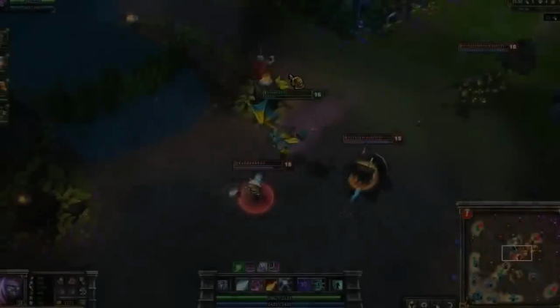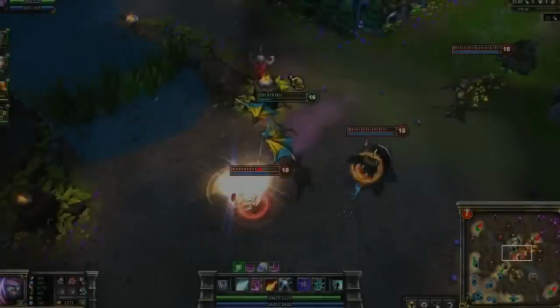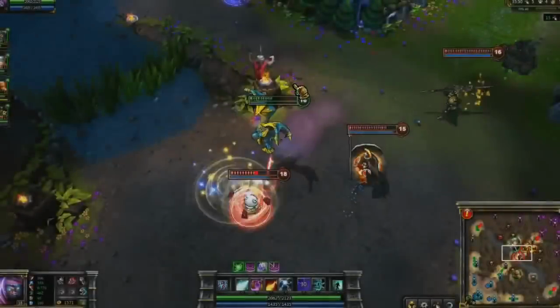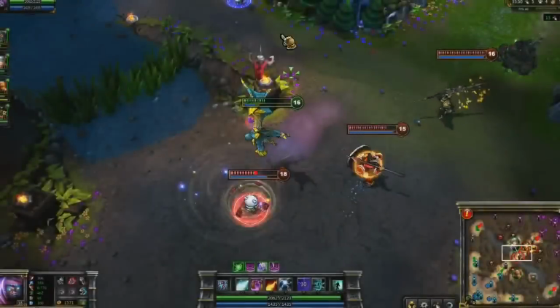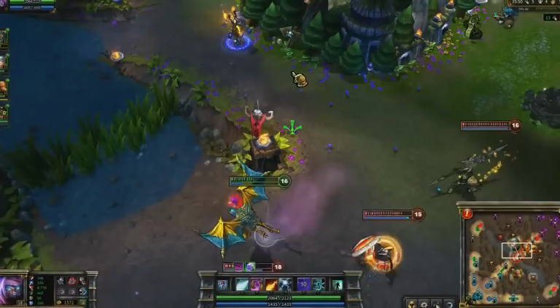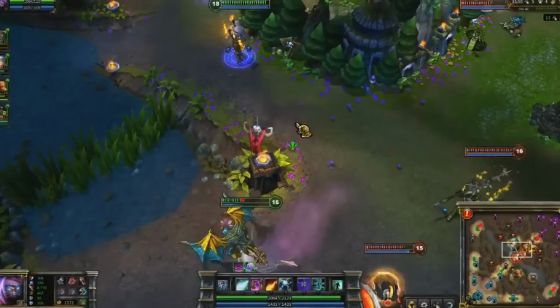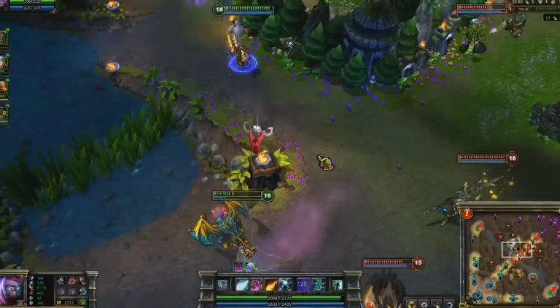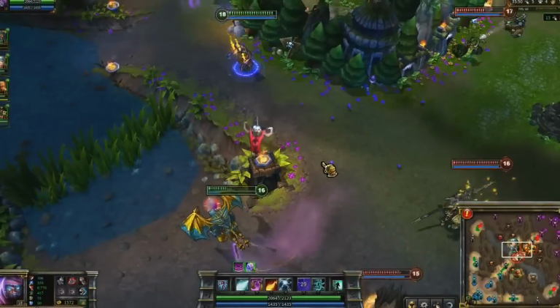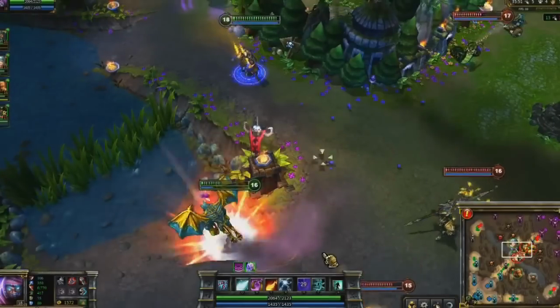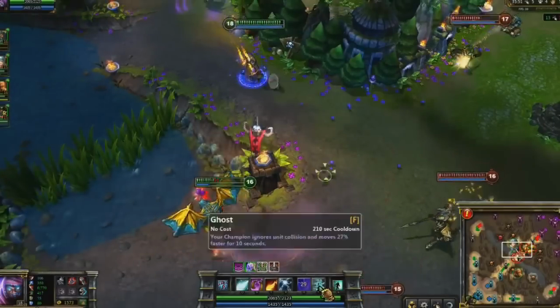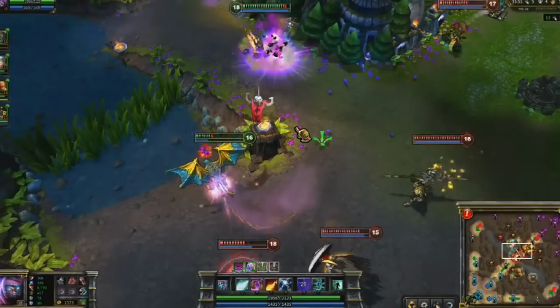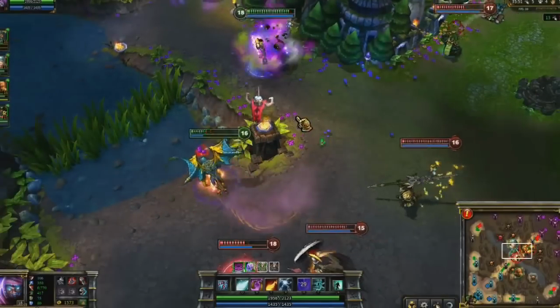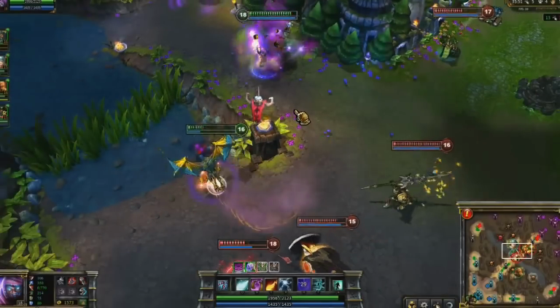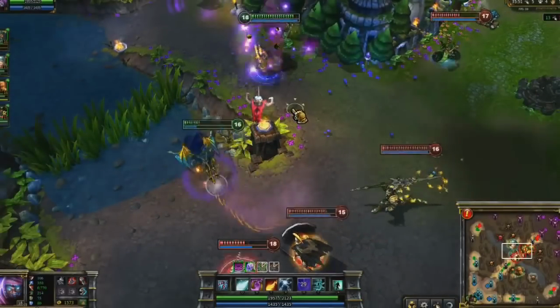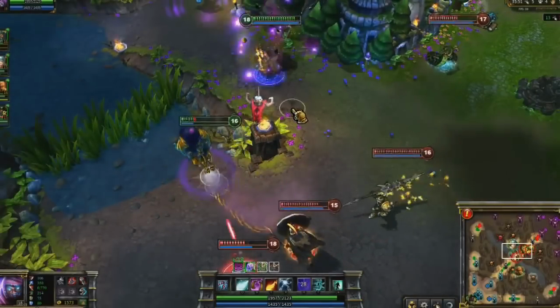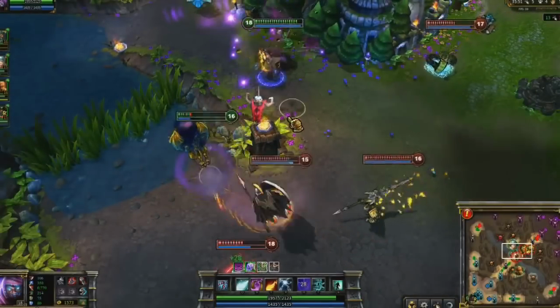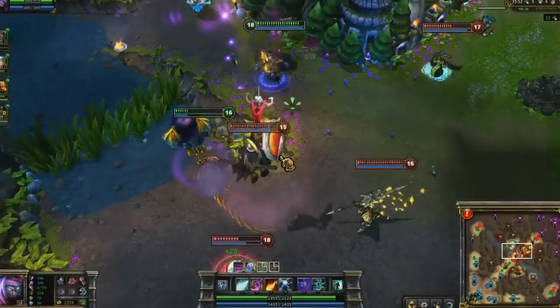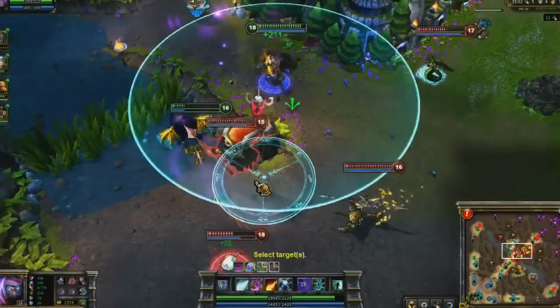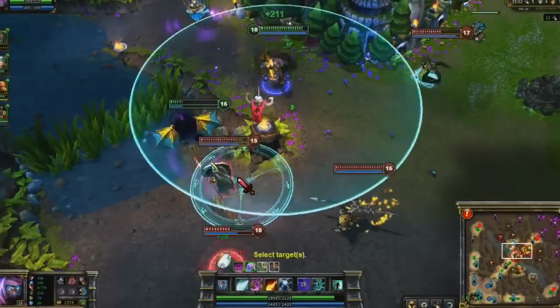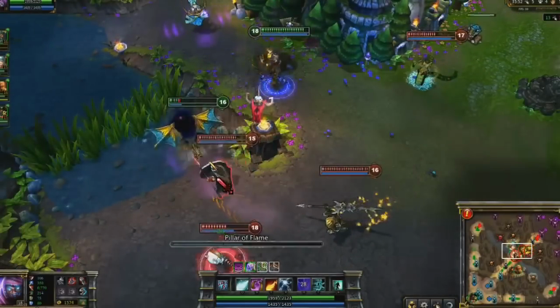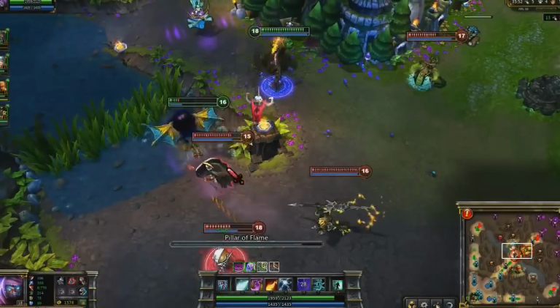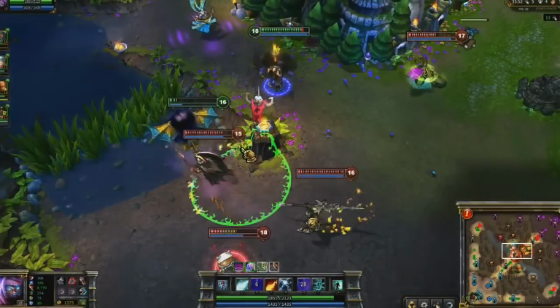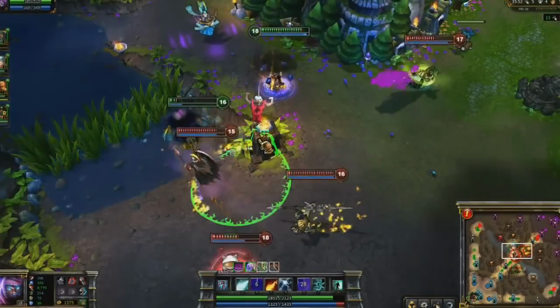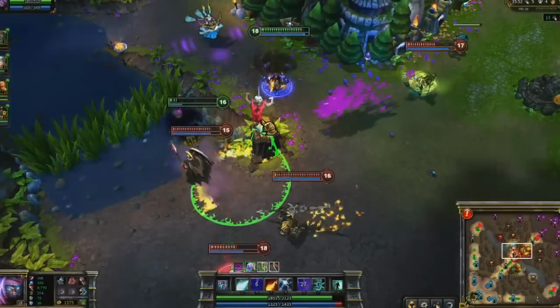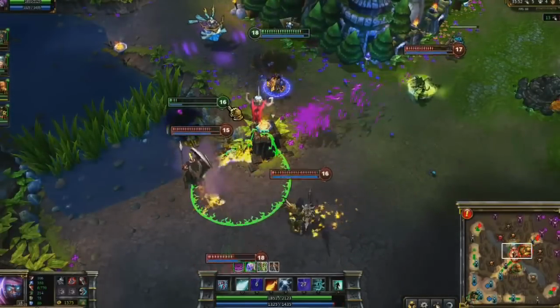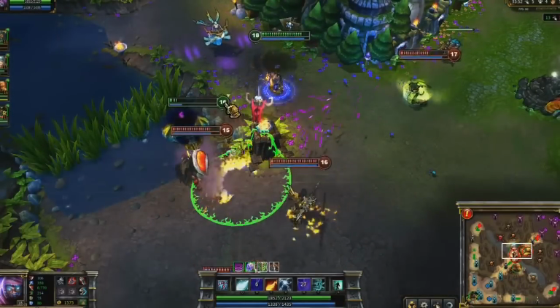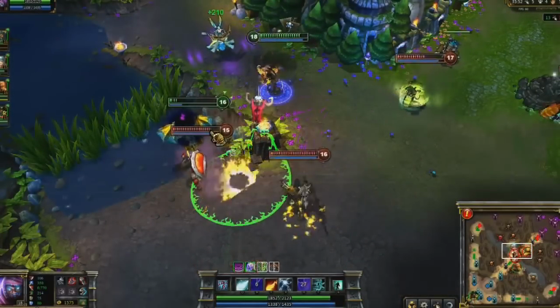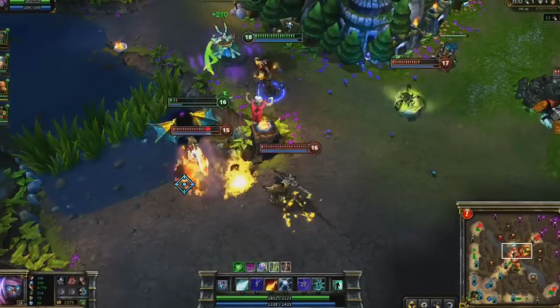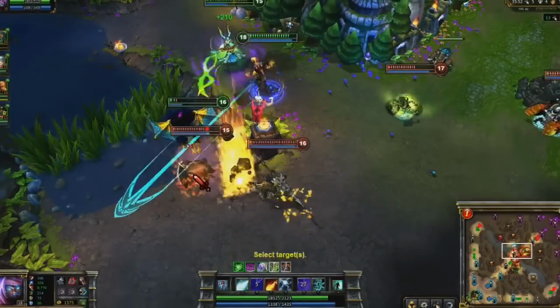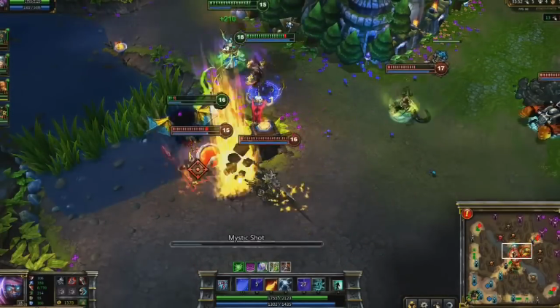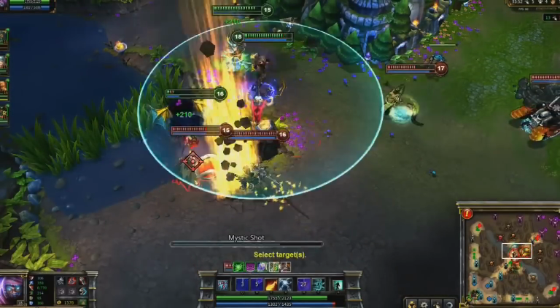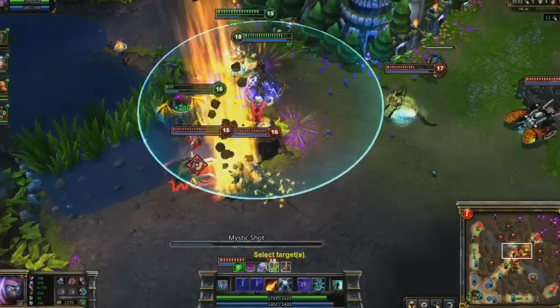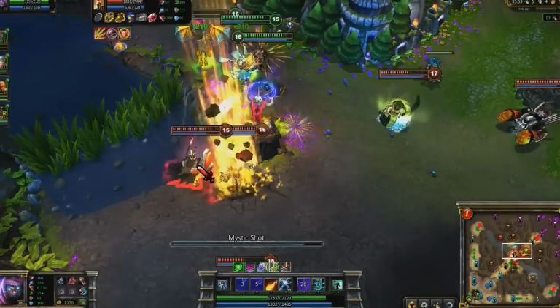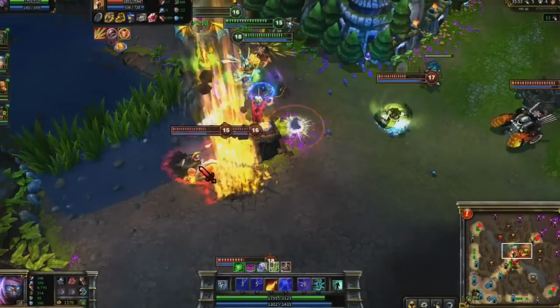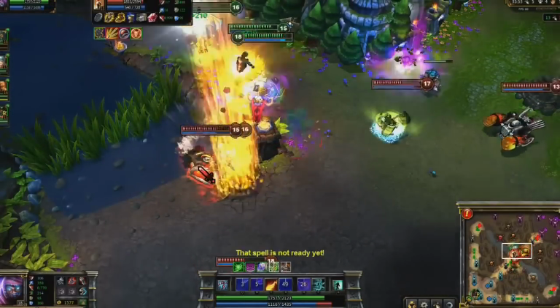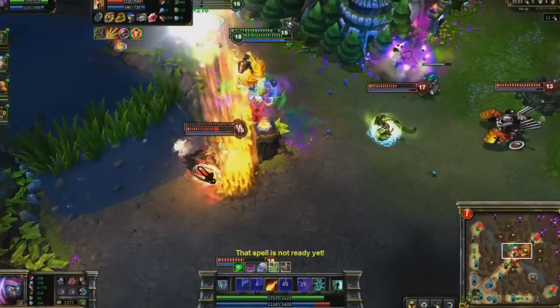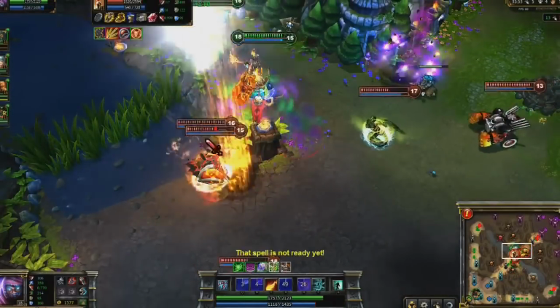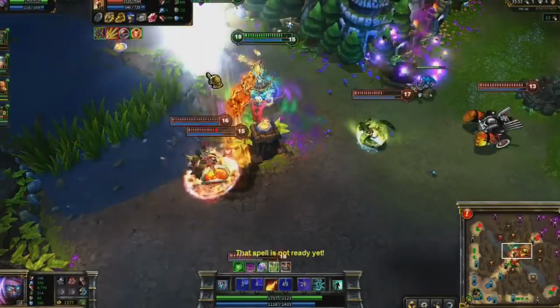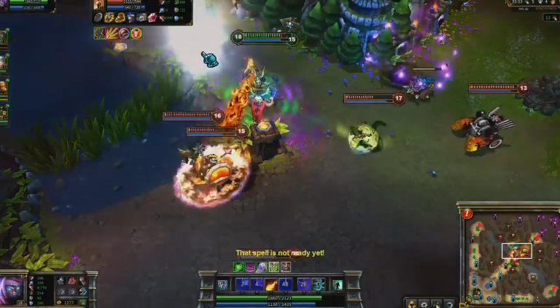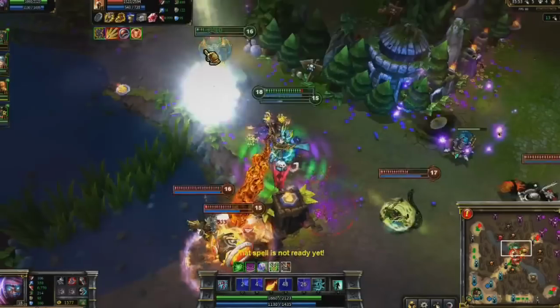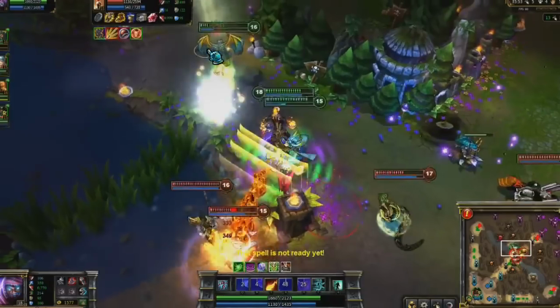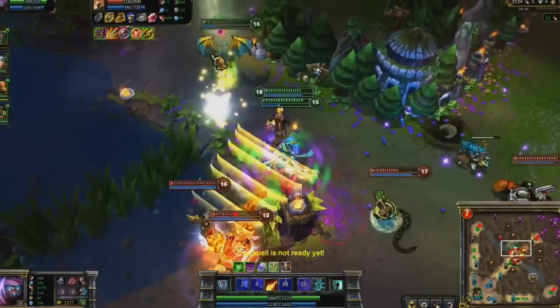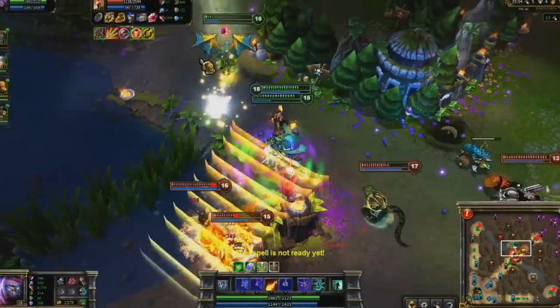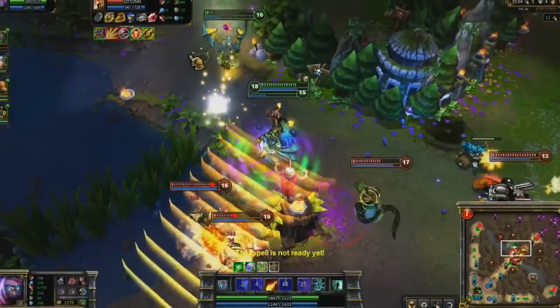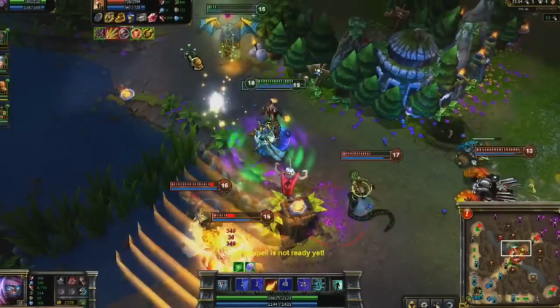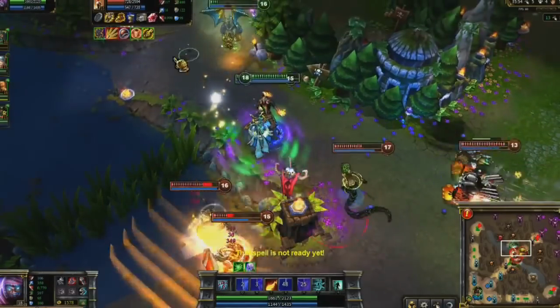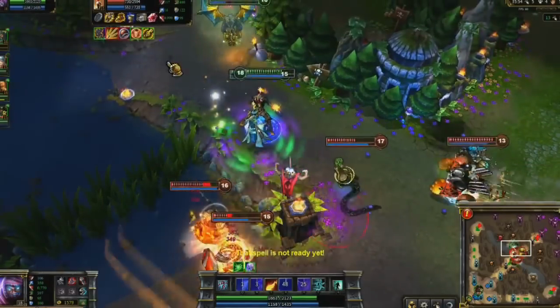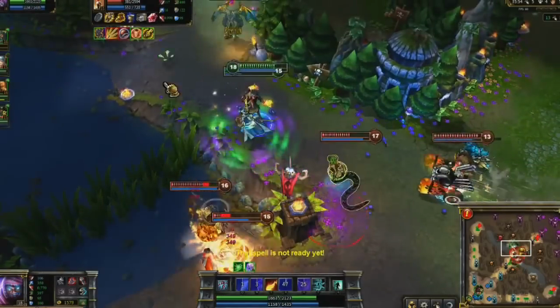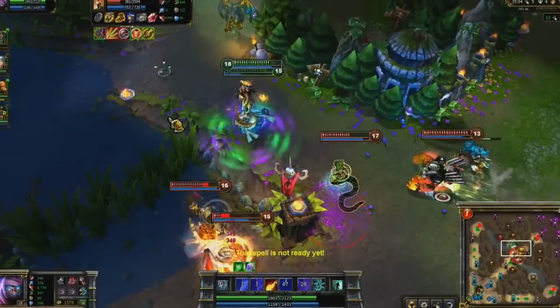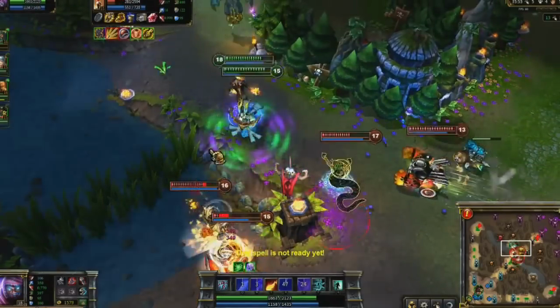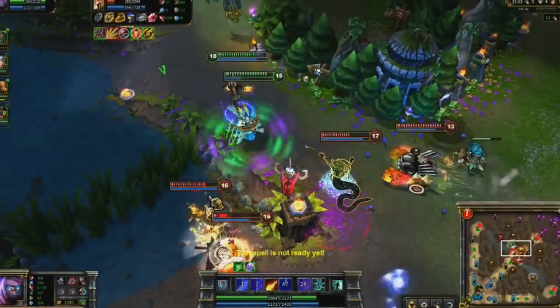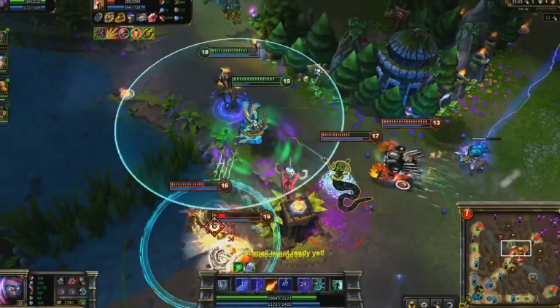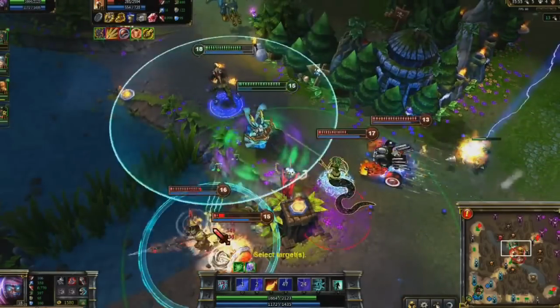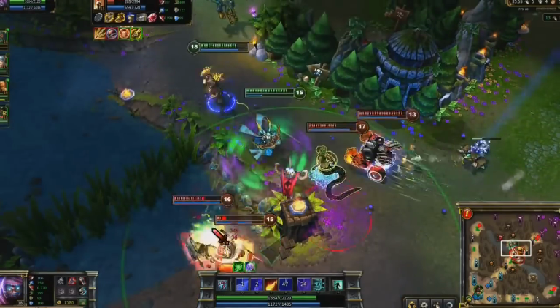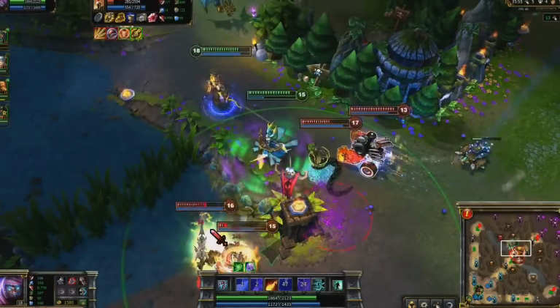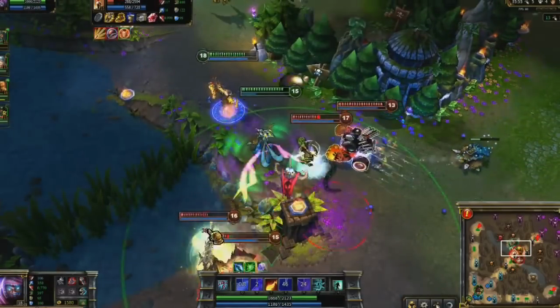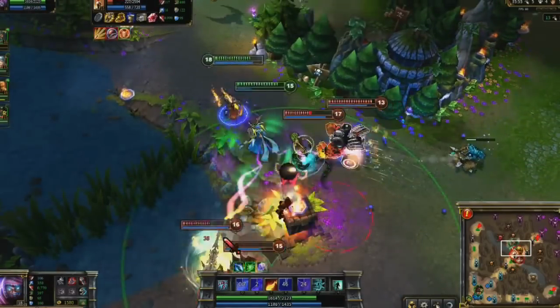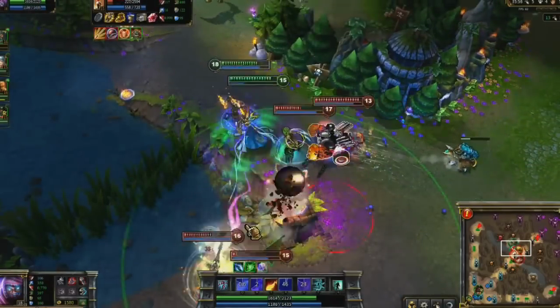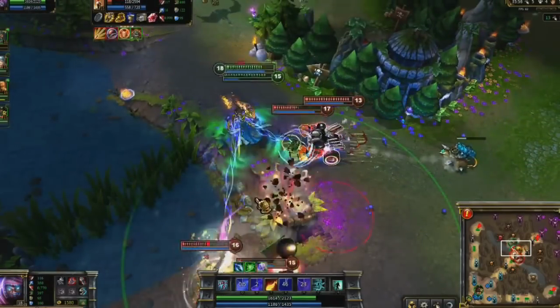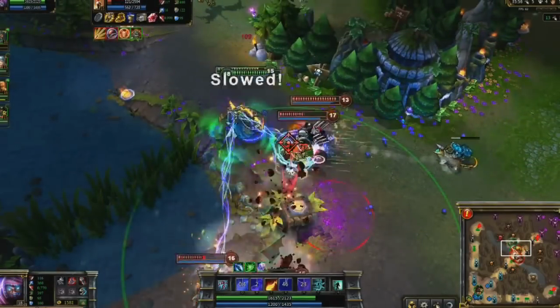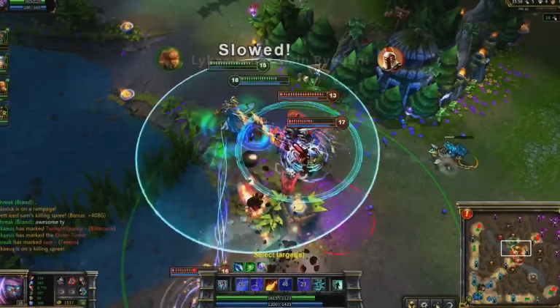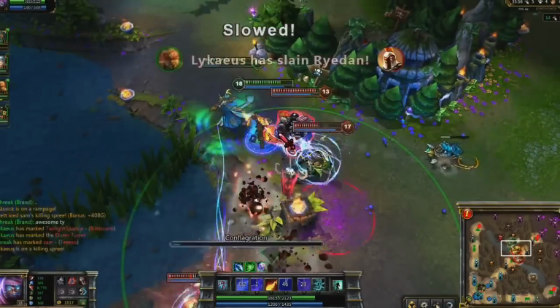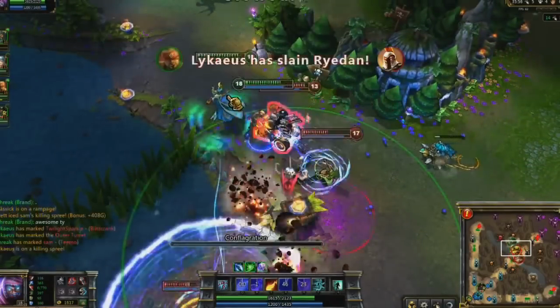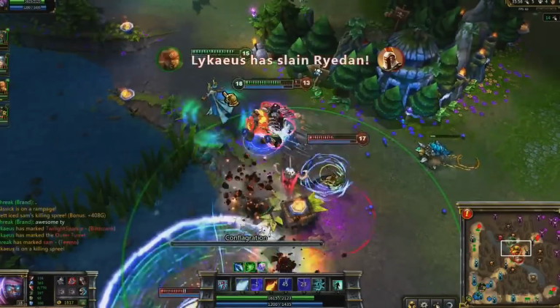The best possible use of Pyroclasm is when two enemies are standing together. Immediately Pantheon loses most of his health, getting killed by Lee Sin.